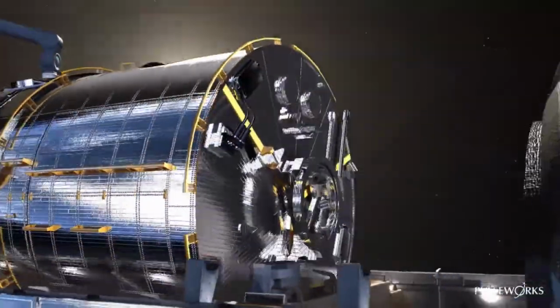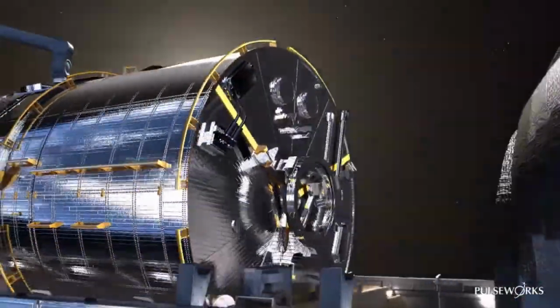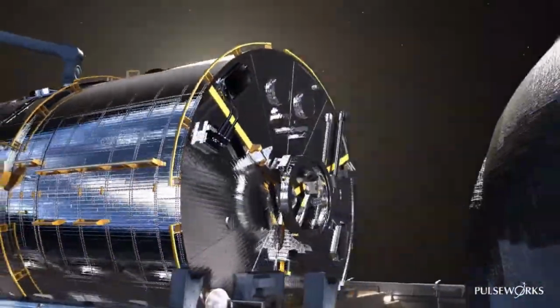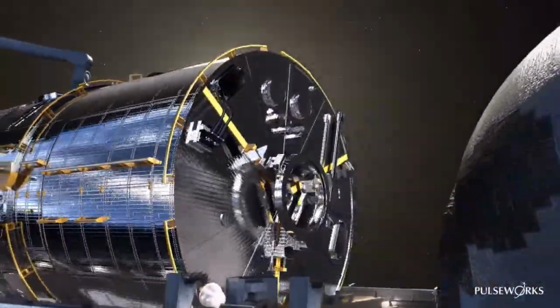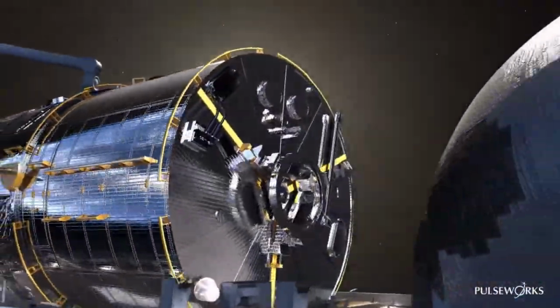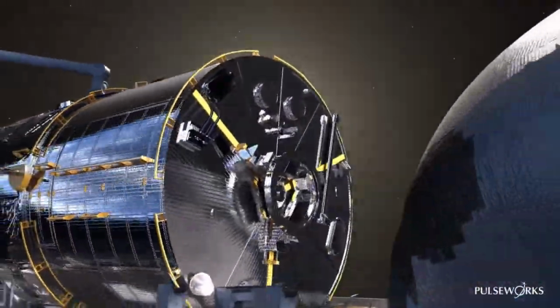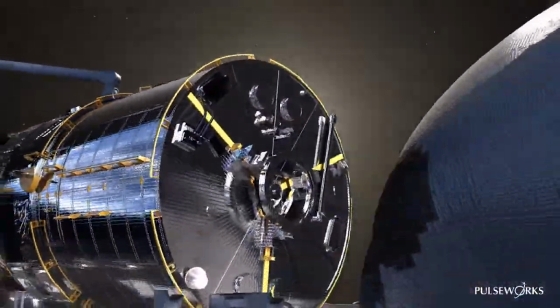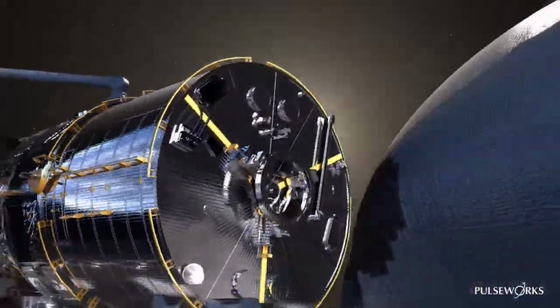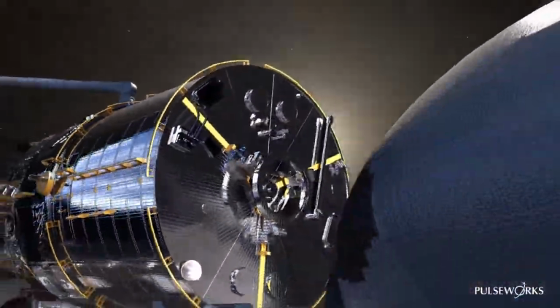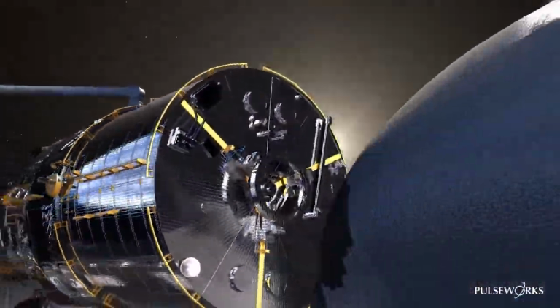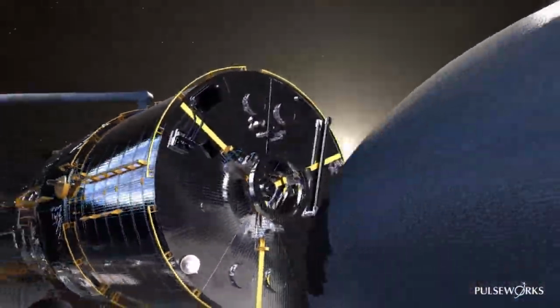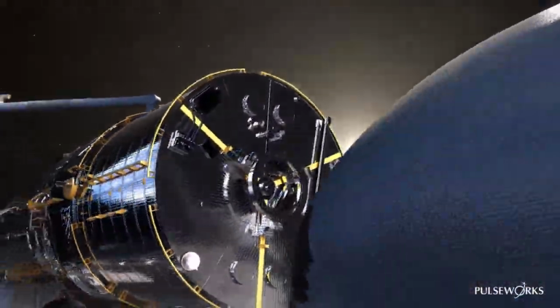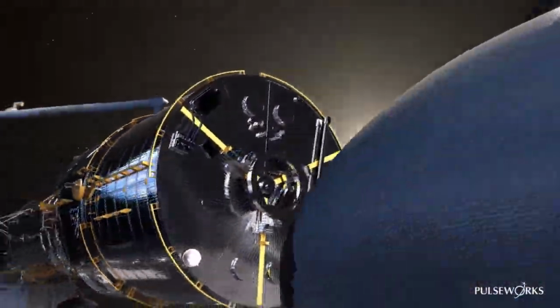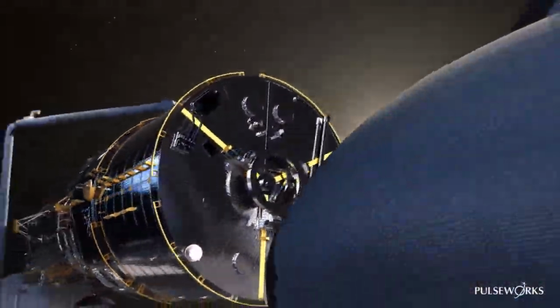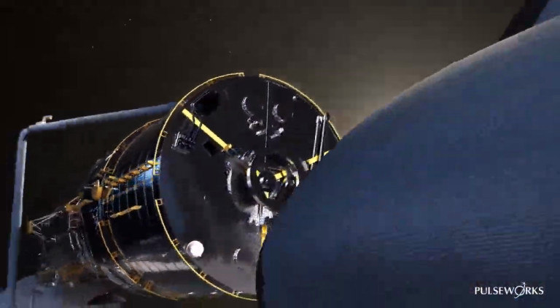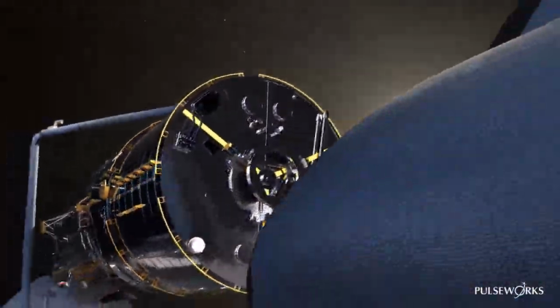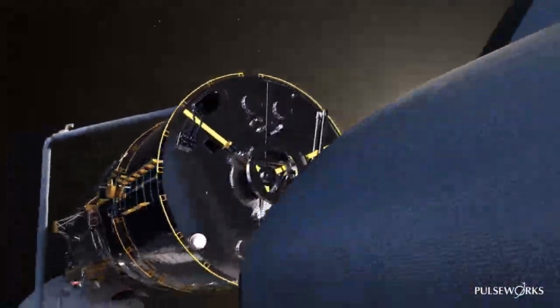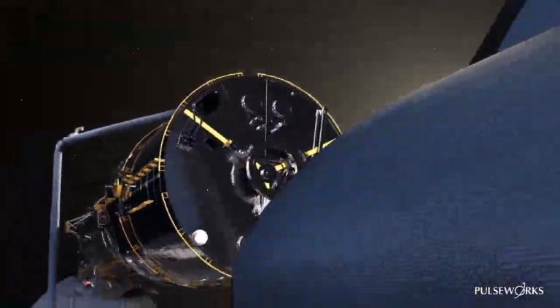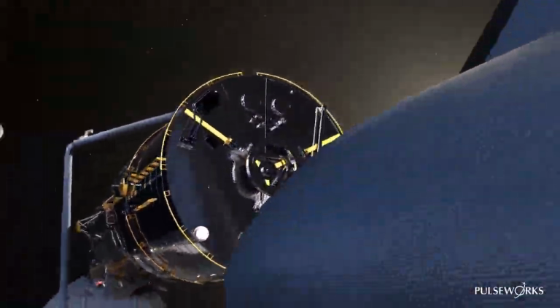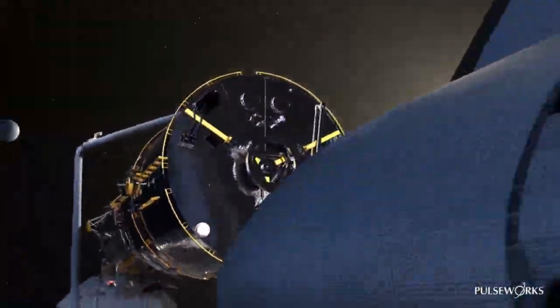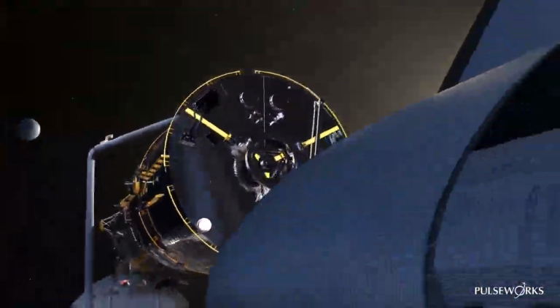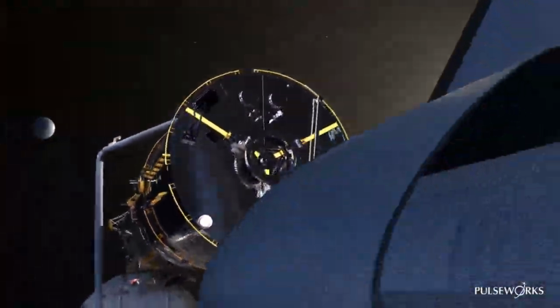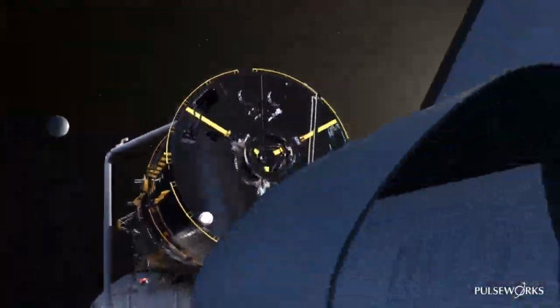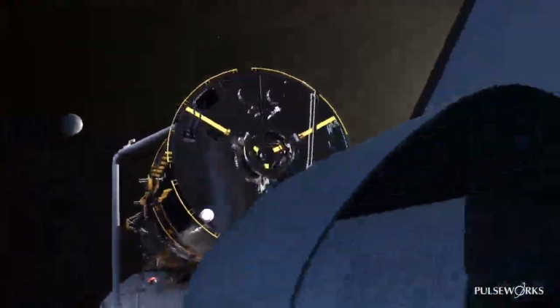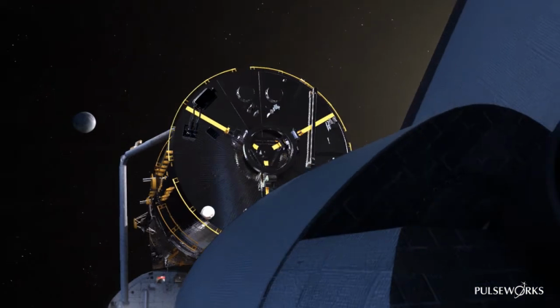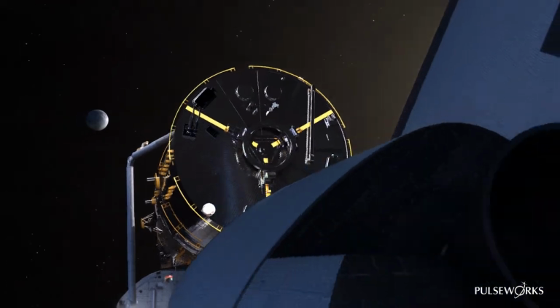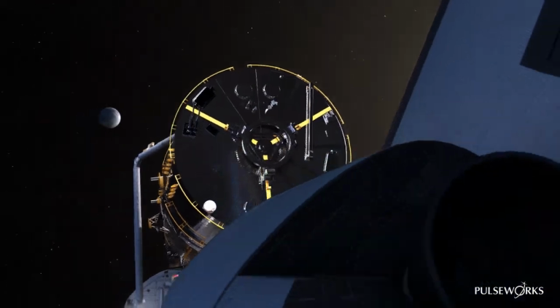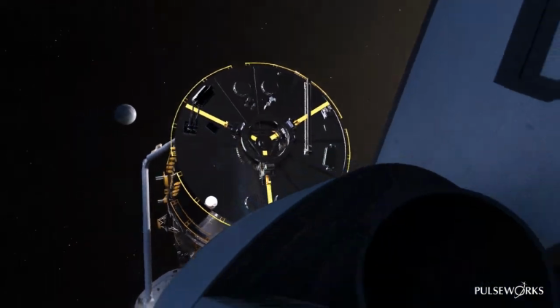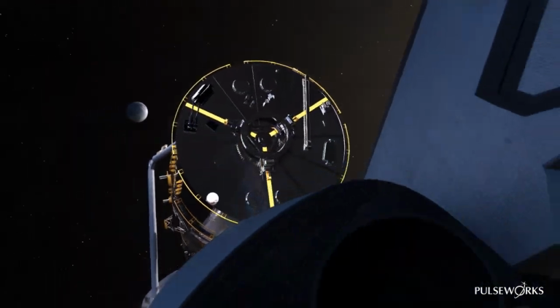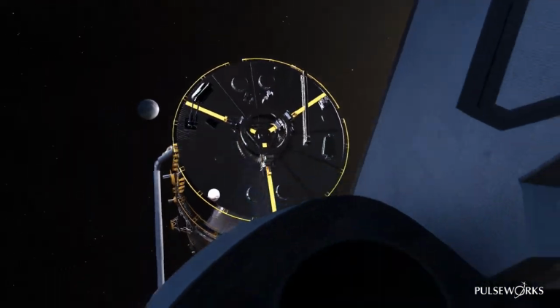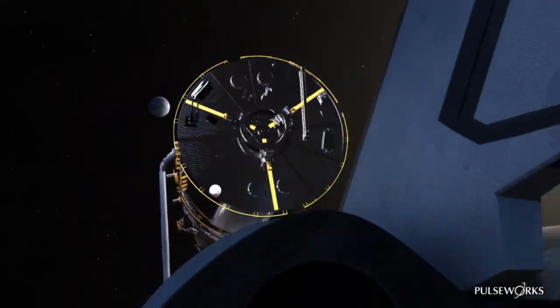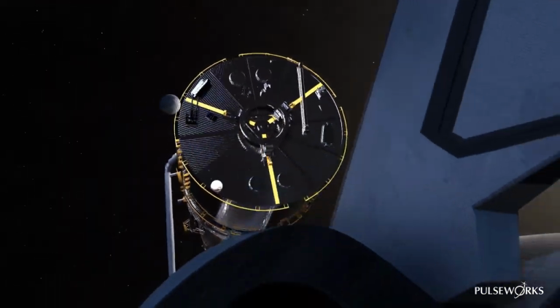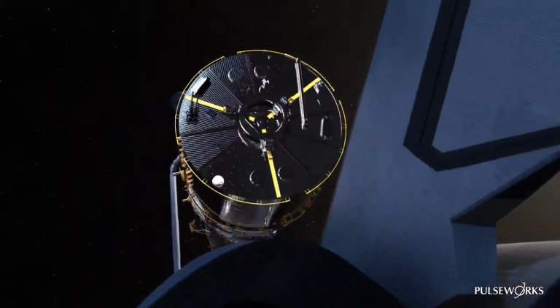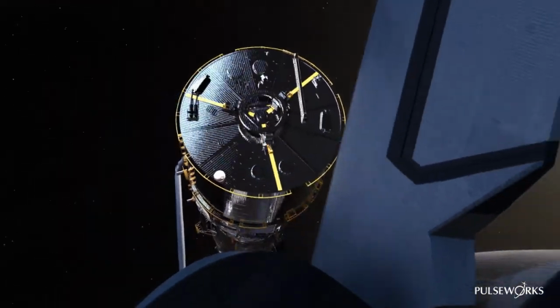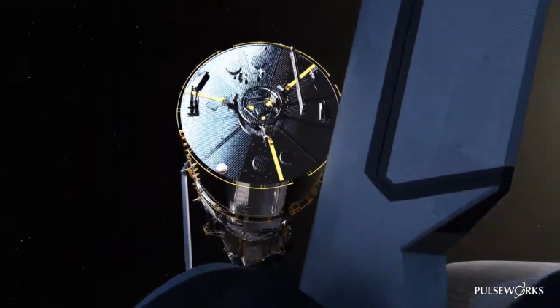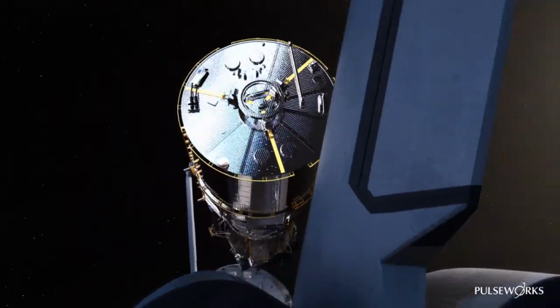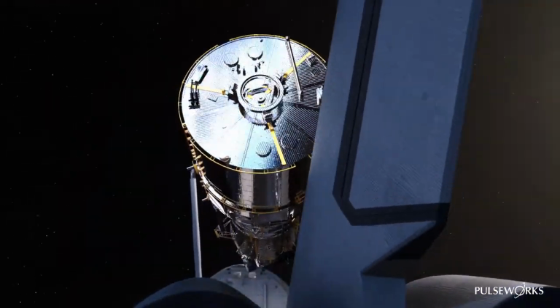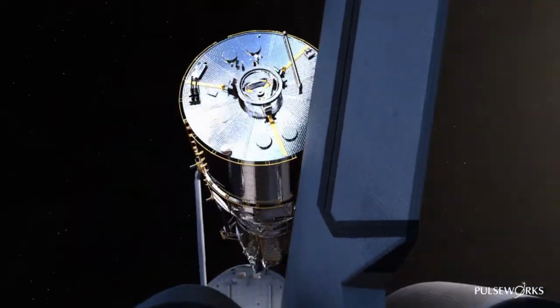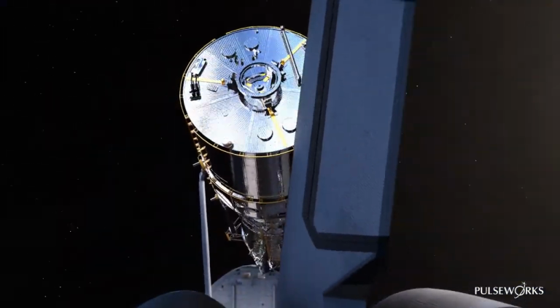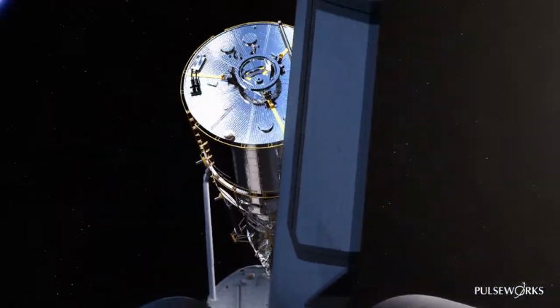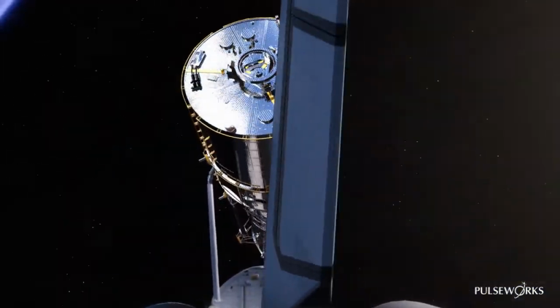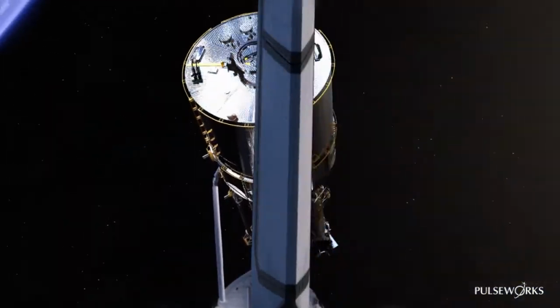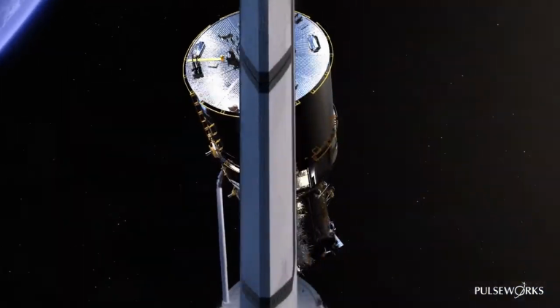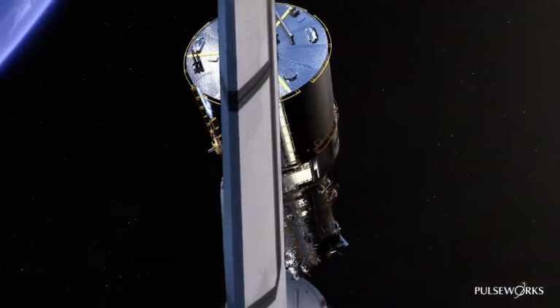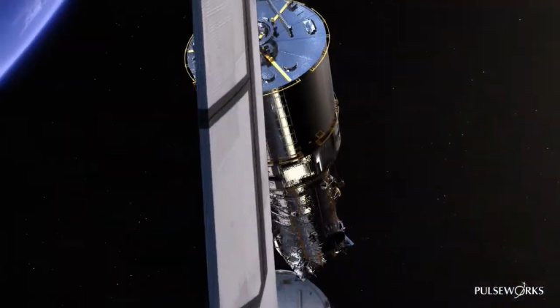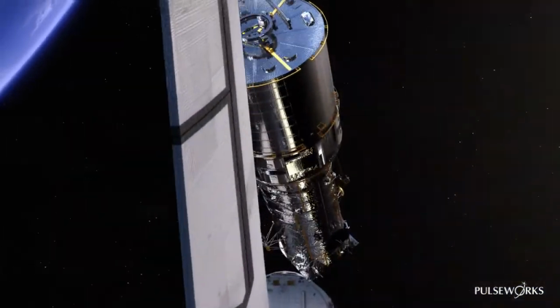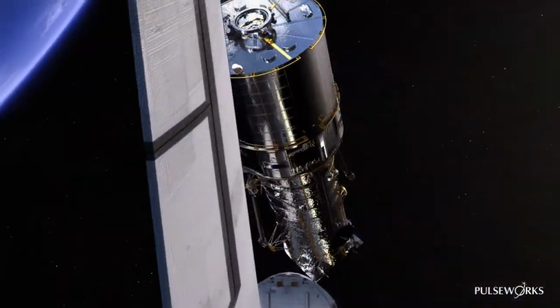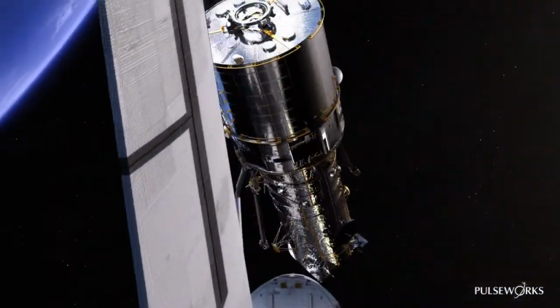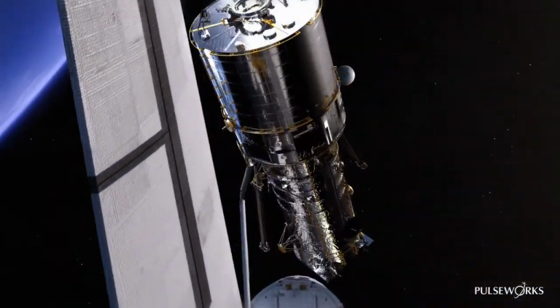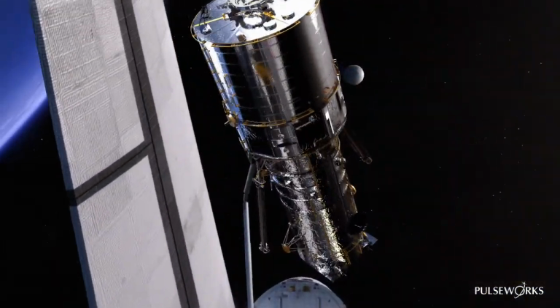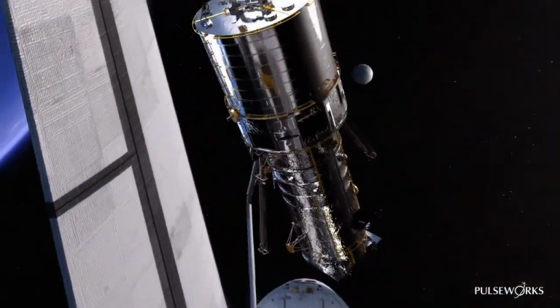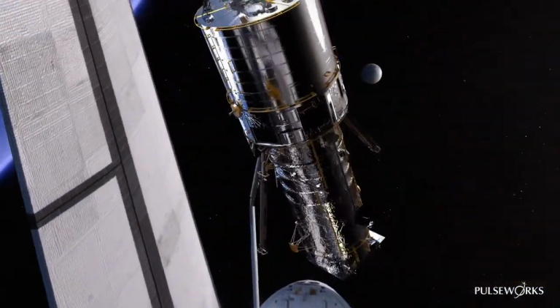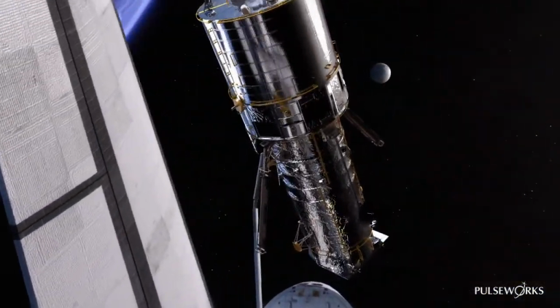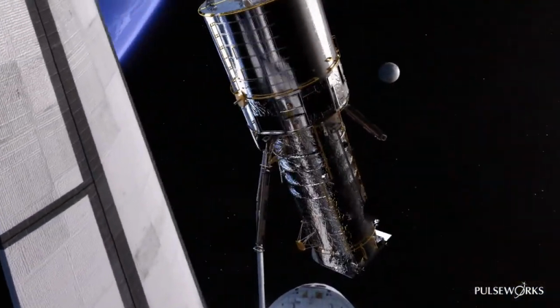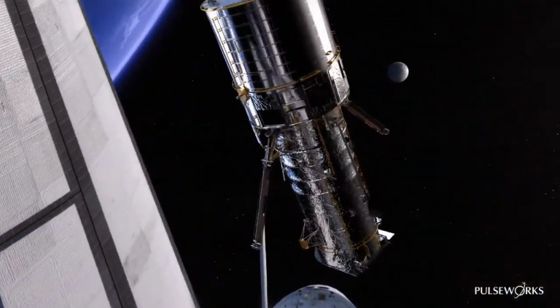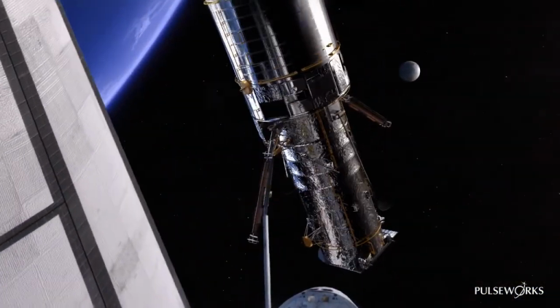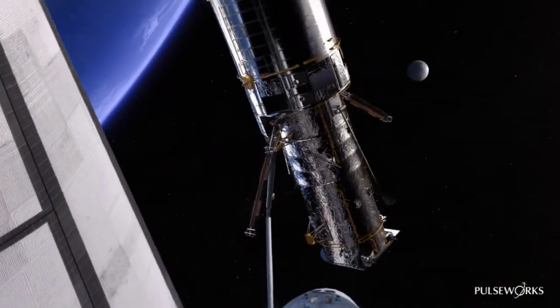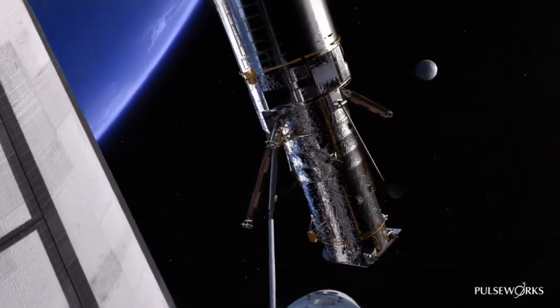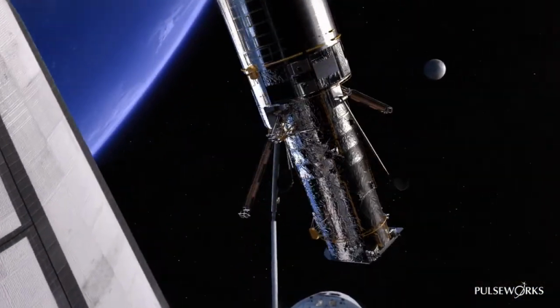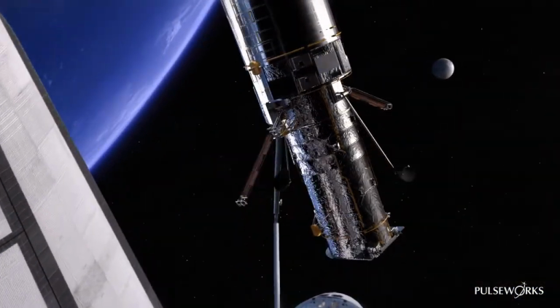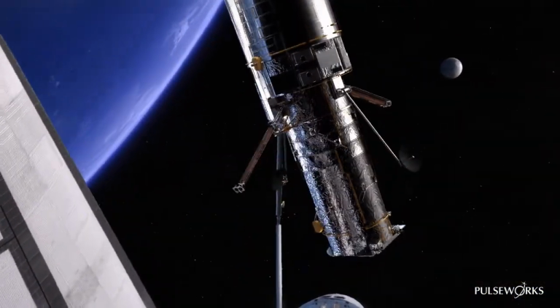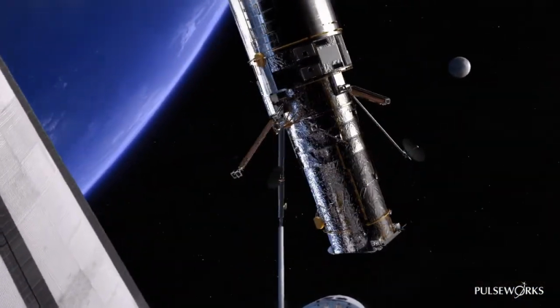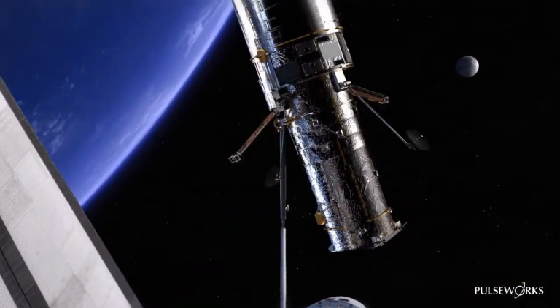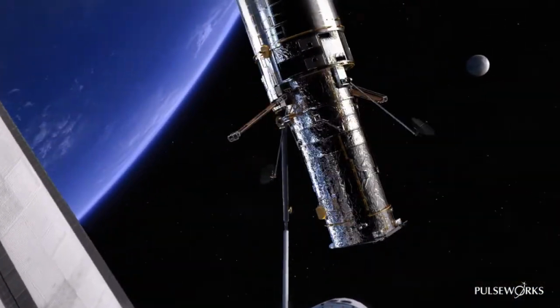We're showing the telescope has cleared the bay, sending startup commands to deploy its high-gain antennas and solar arrays.